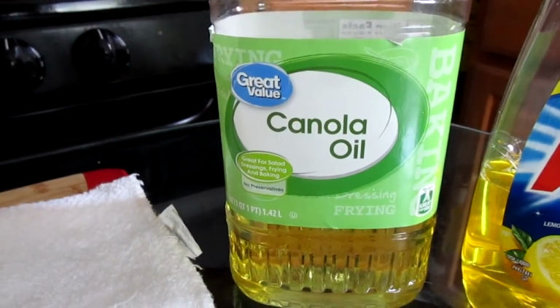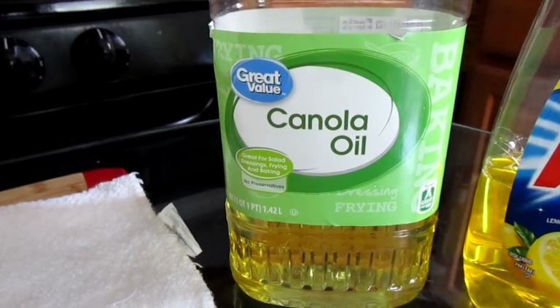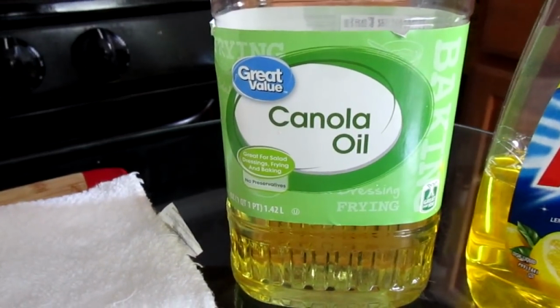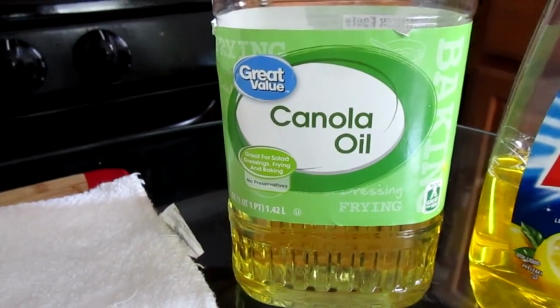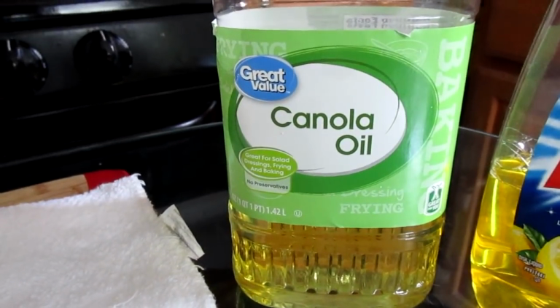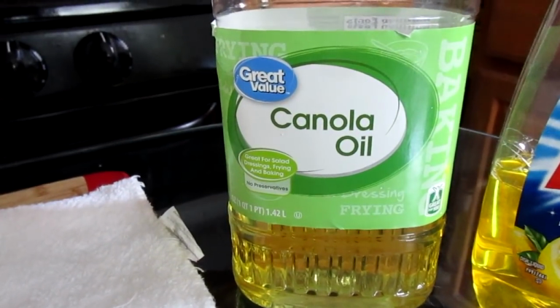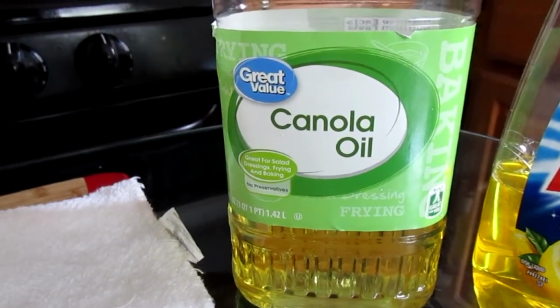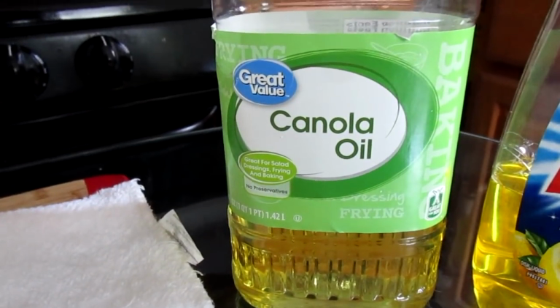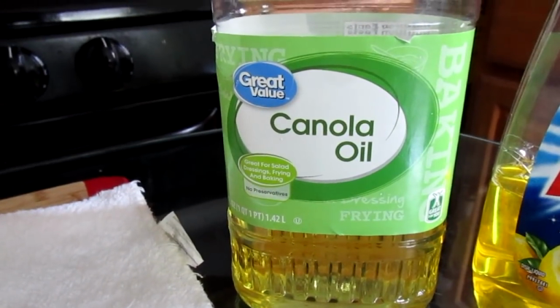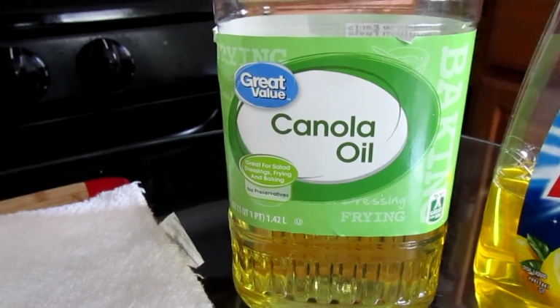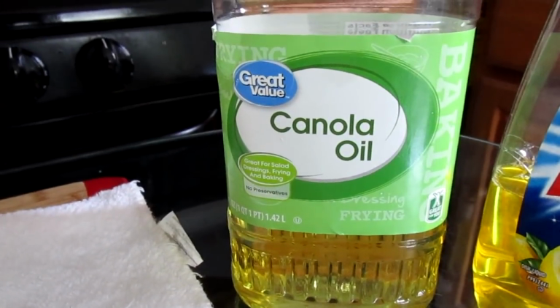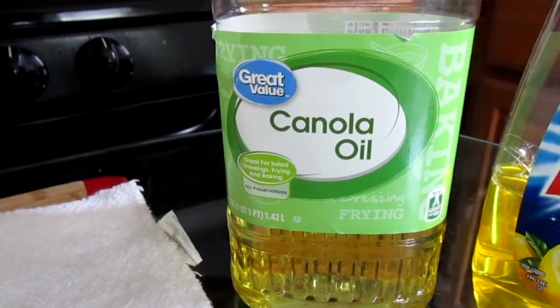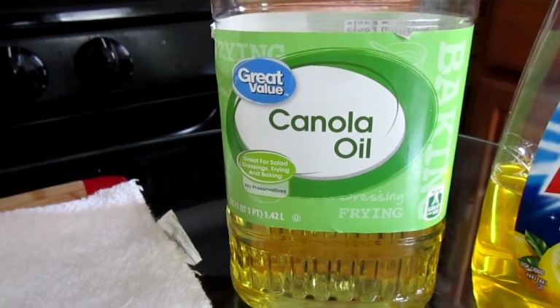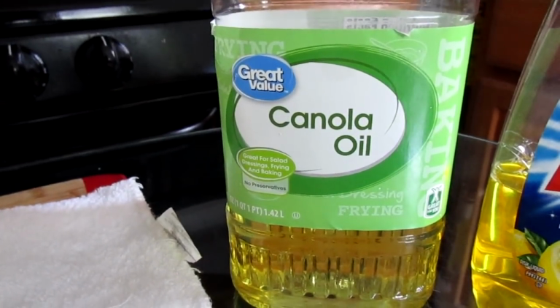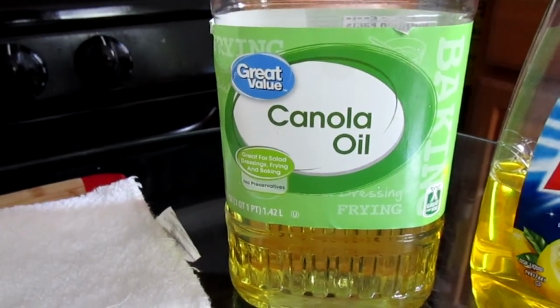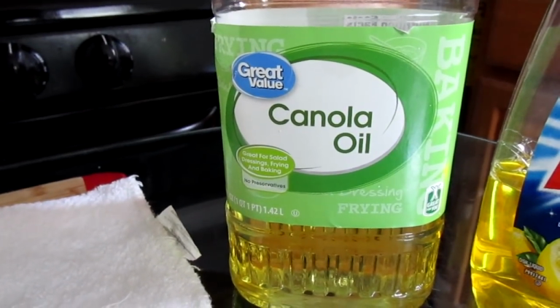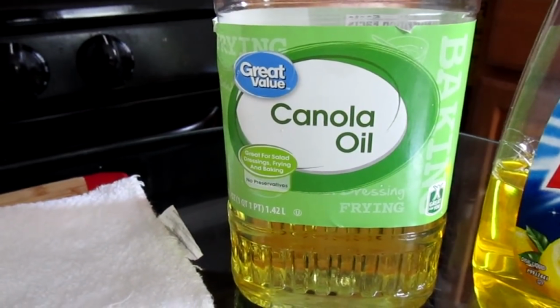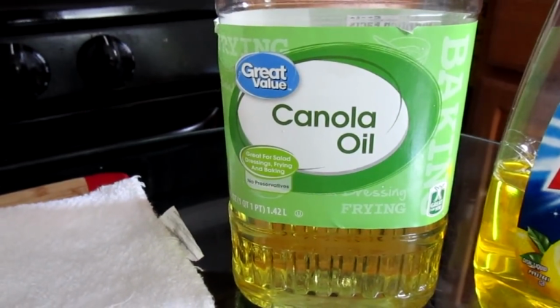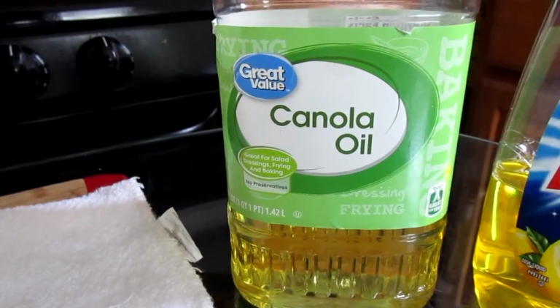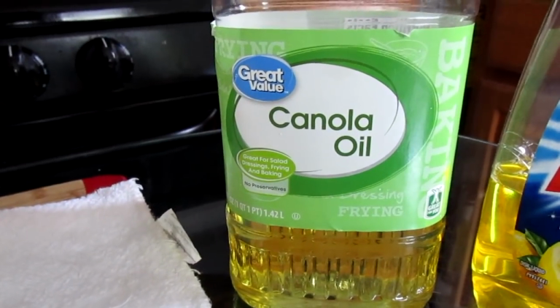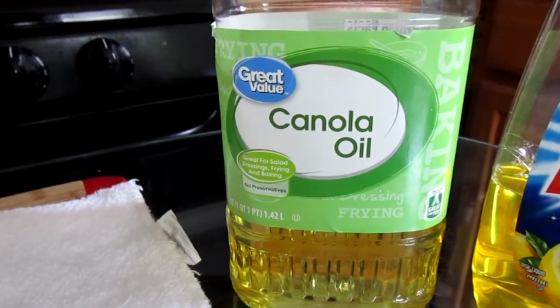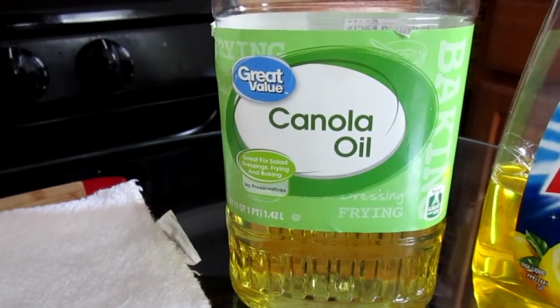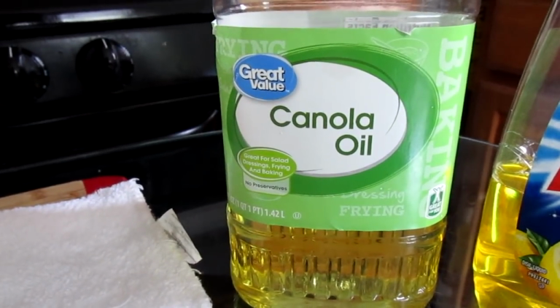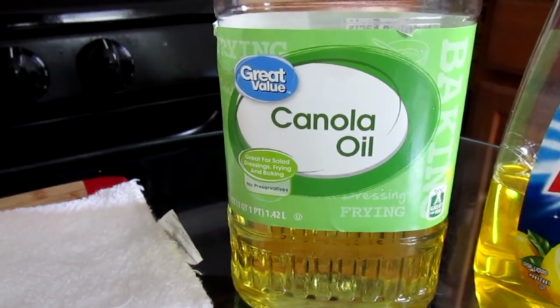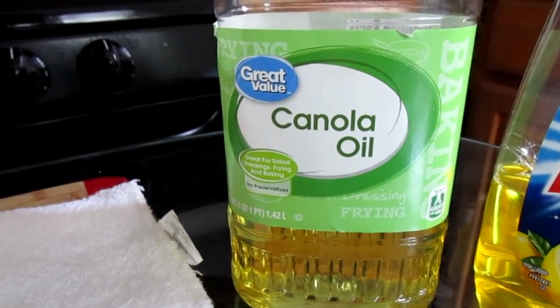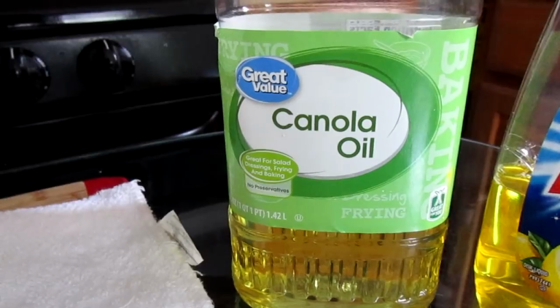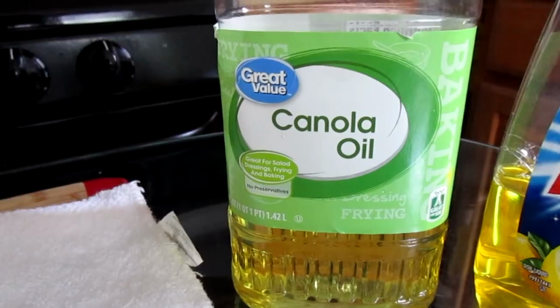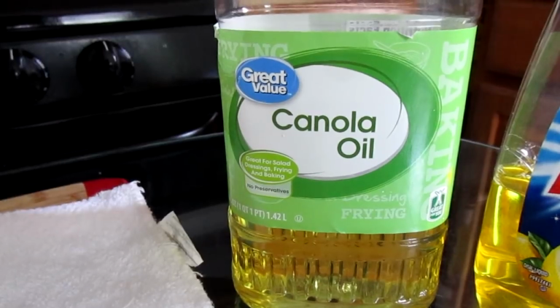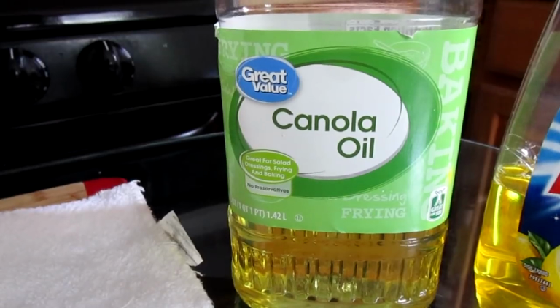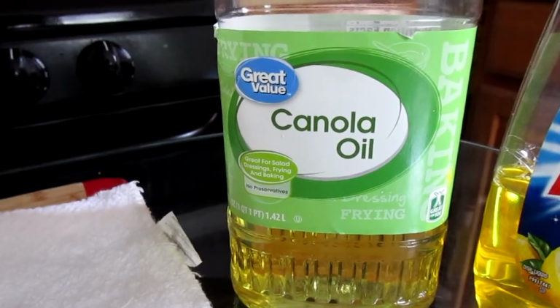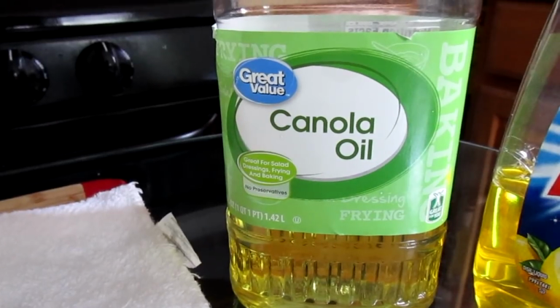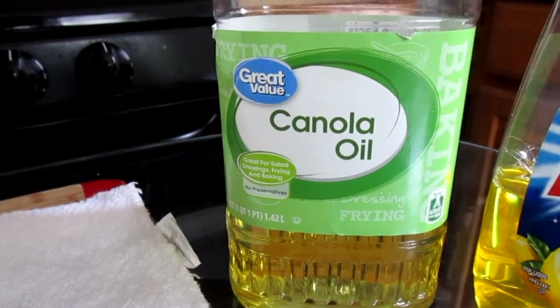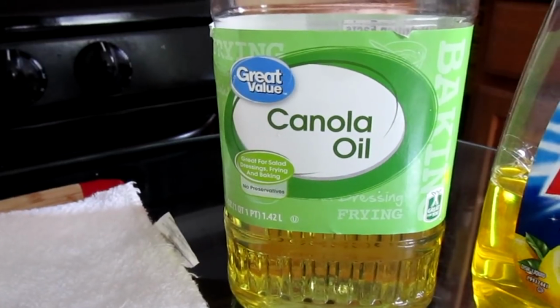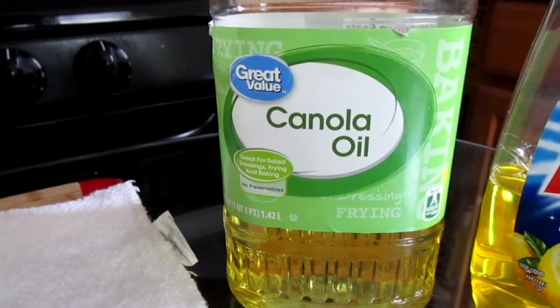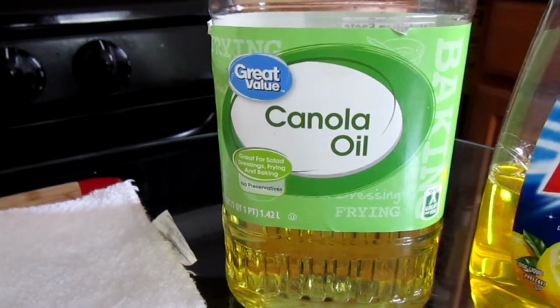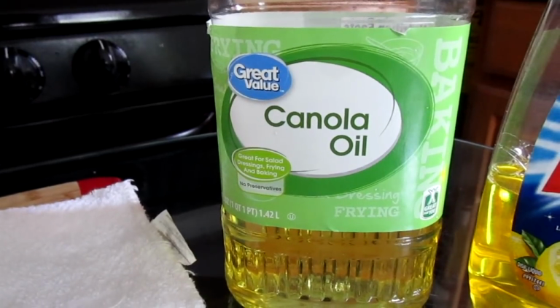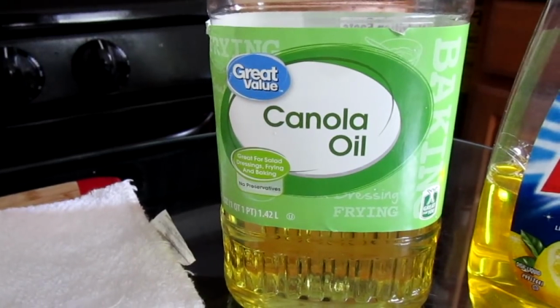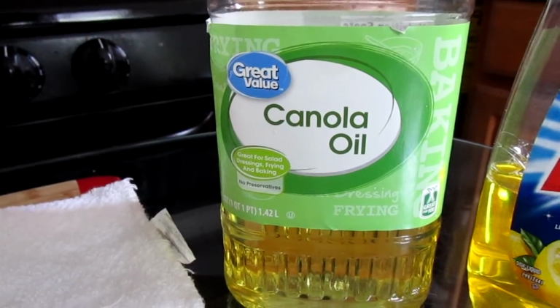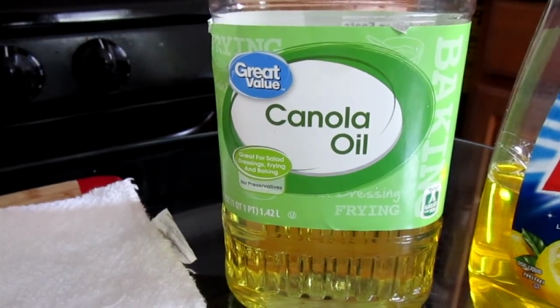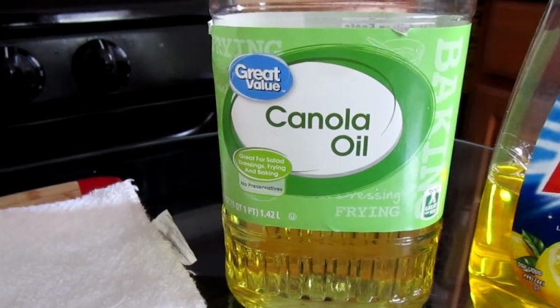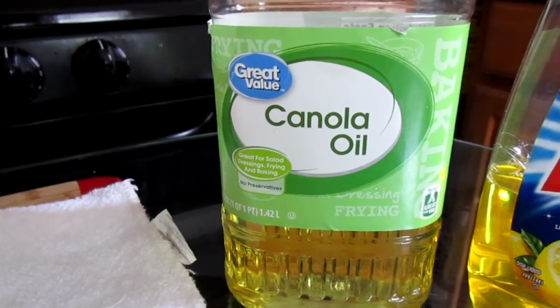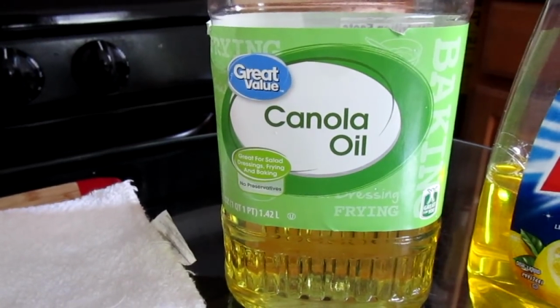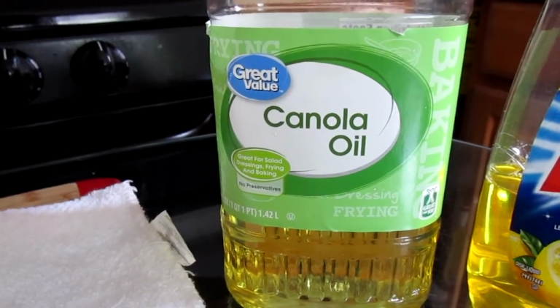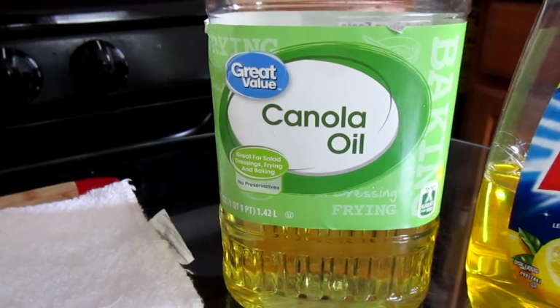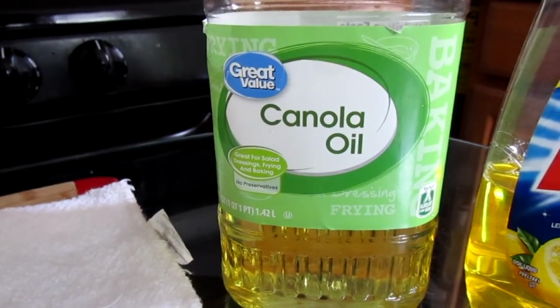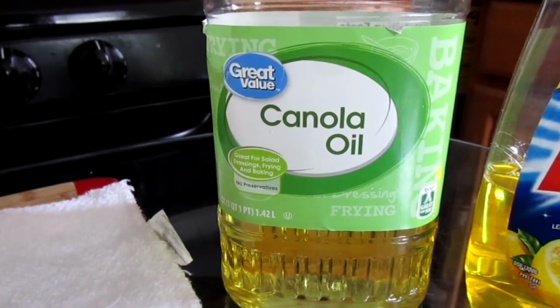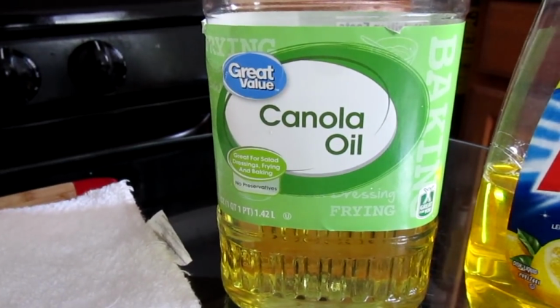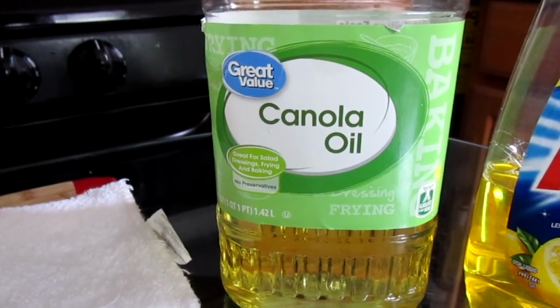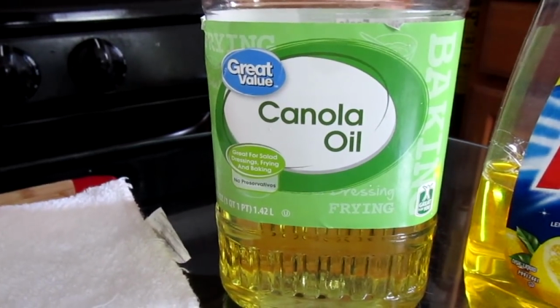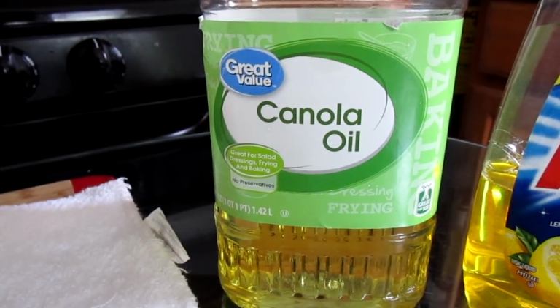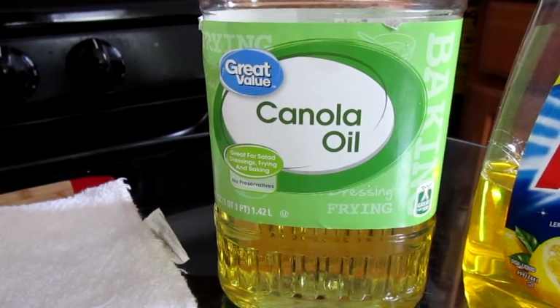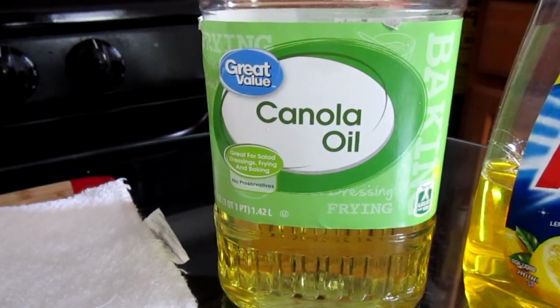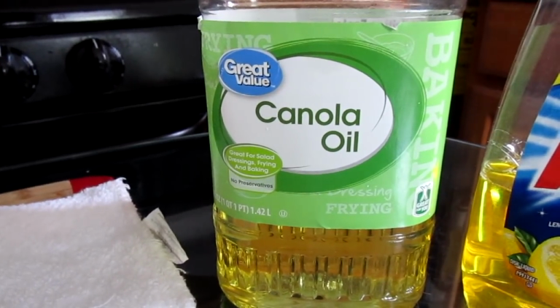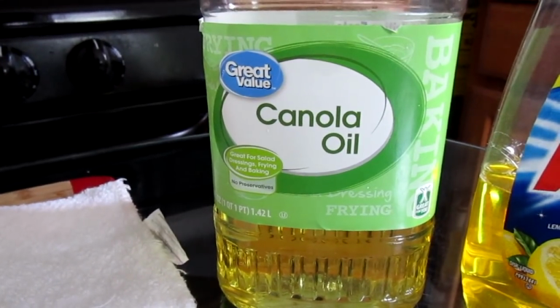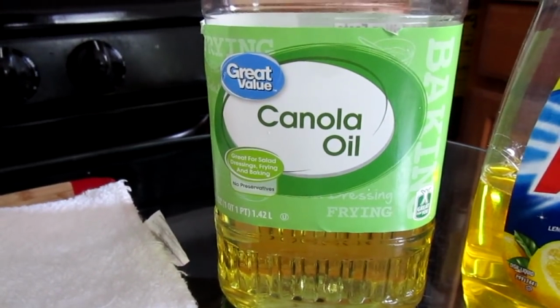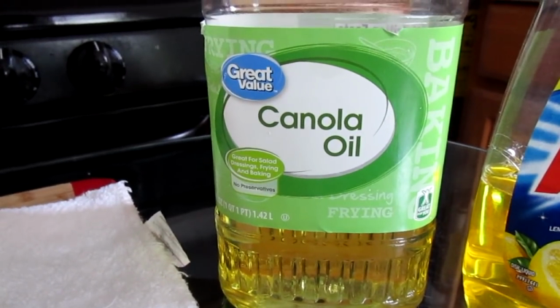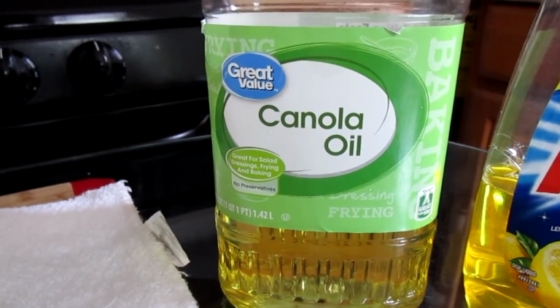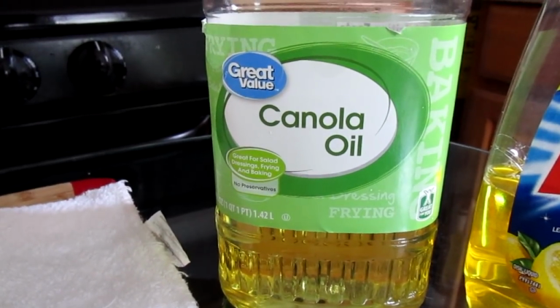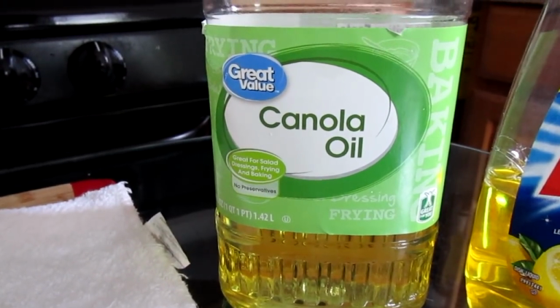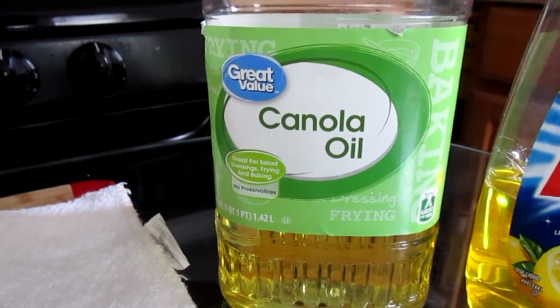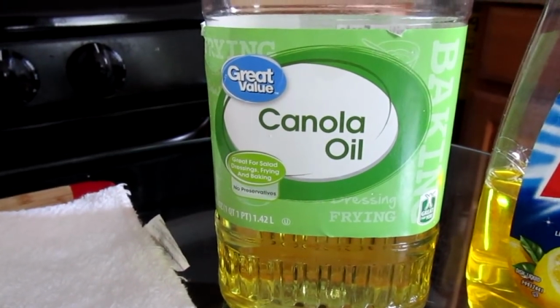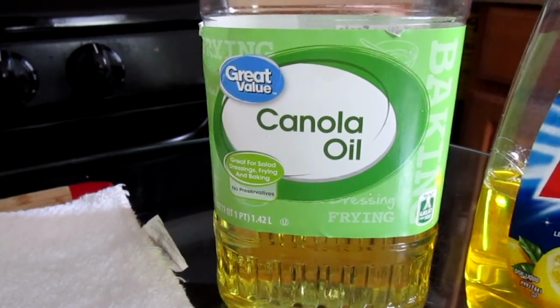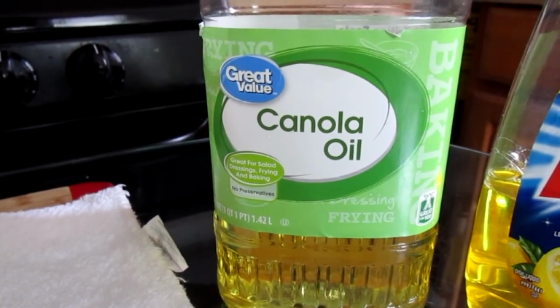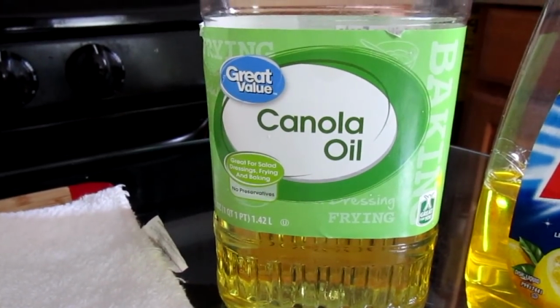I'm going to be using canola oil. Now if you're using any type of solid oil, you want to make sure you melt that before adding it onto your cast iron.